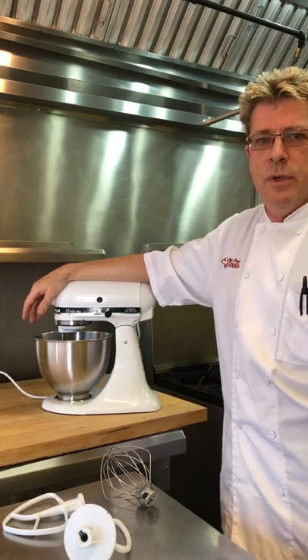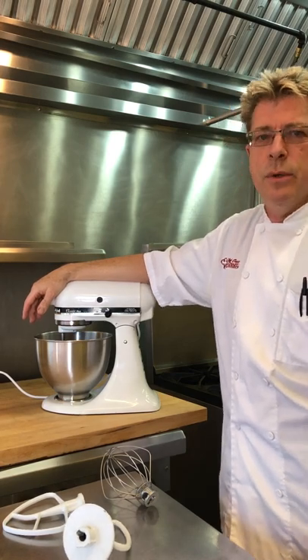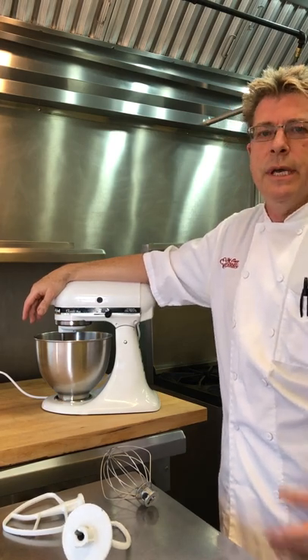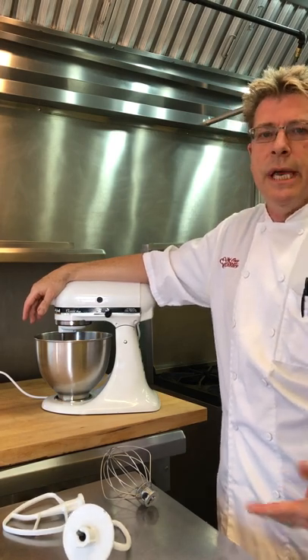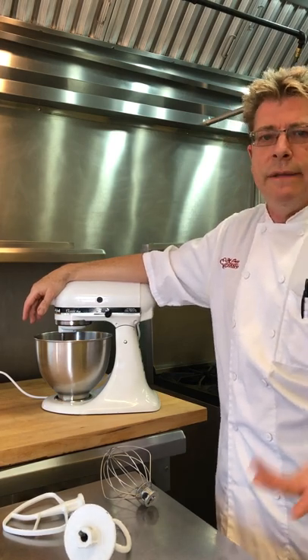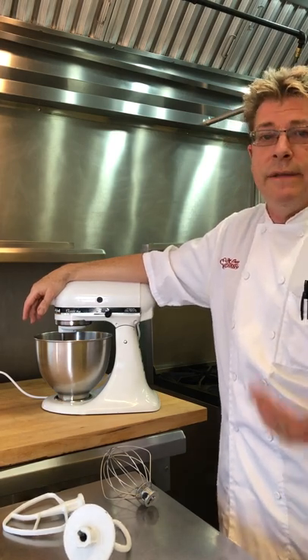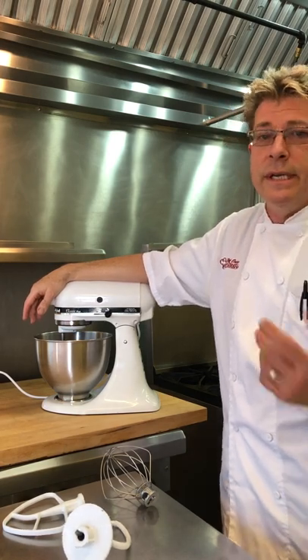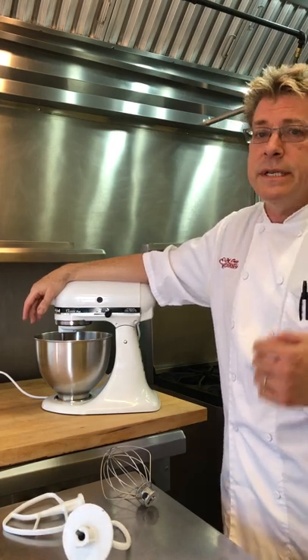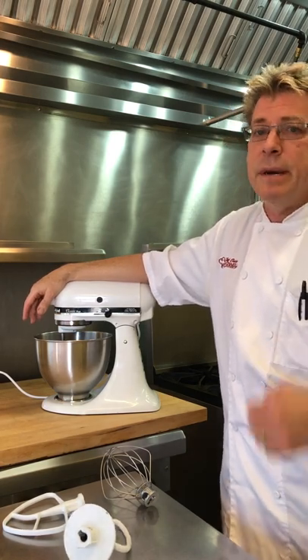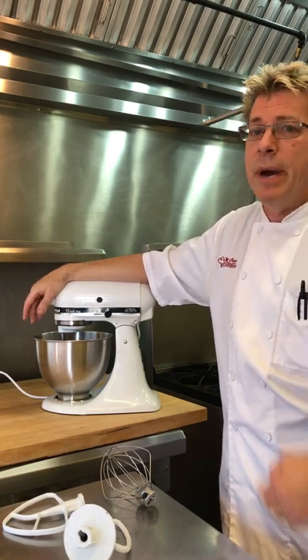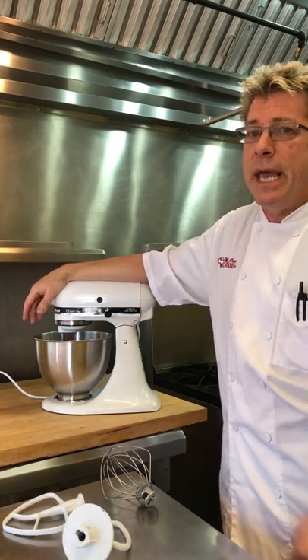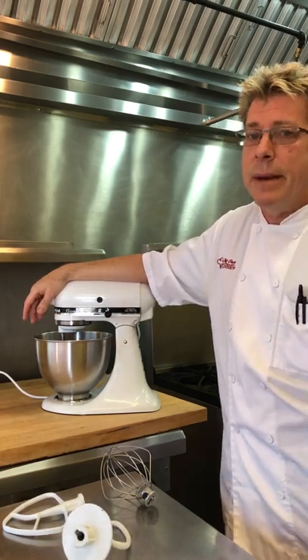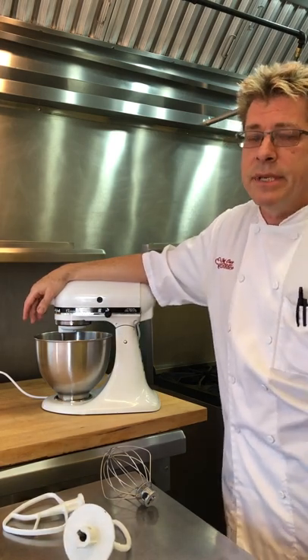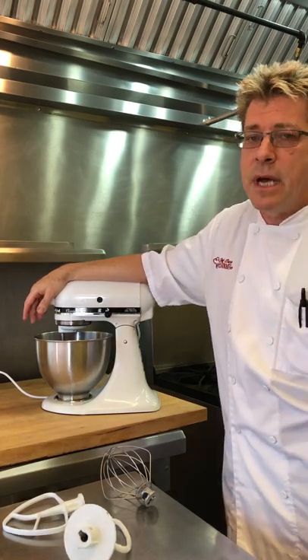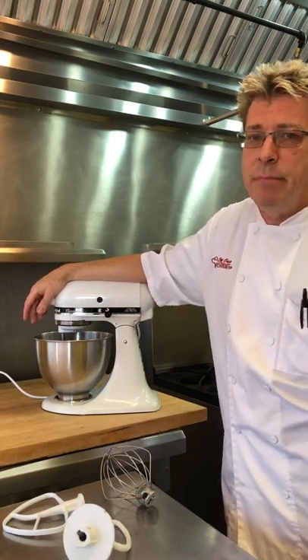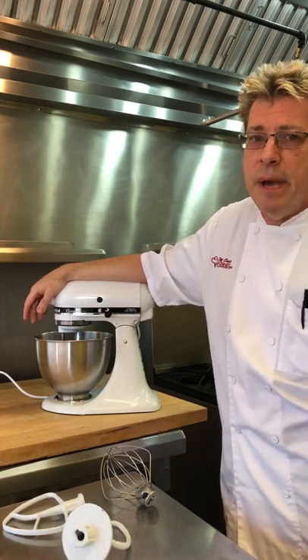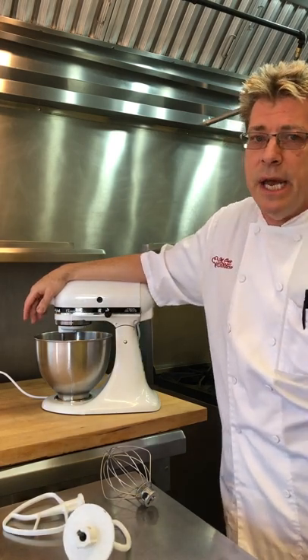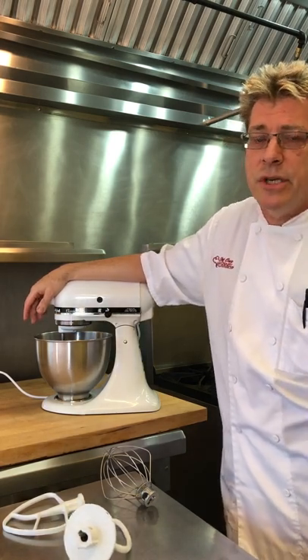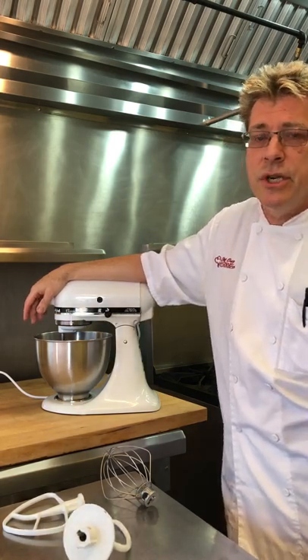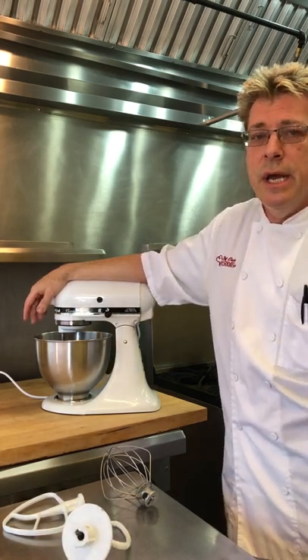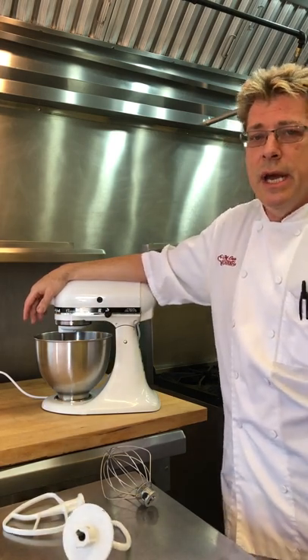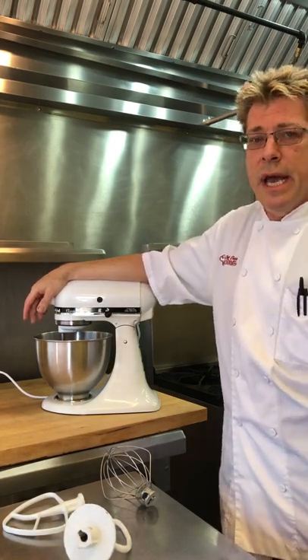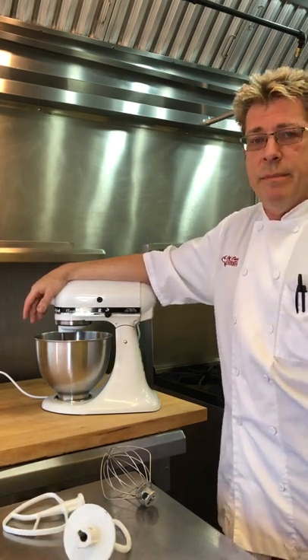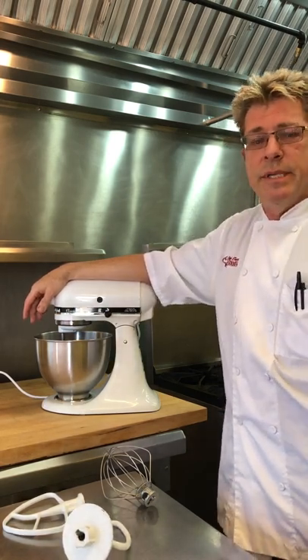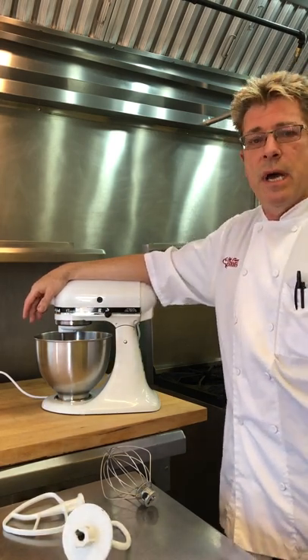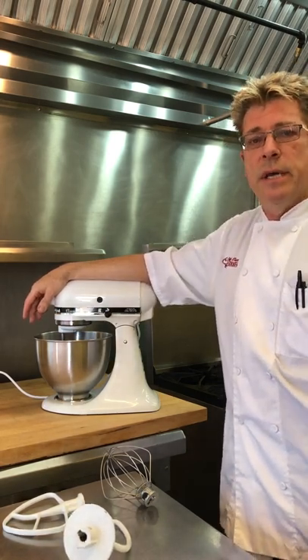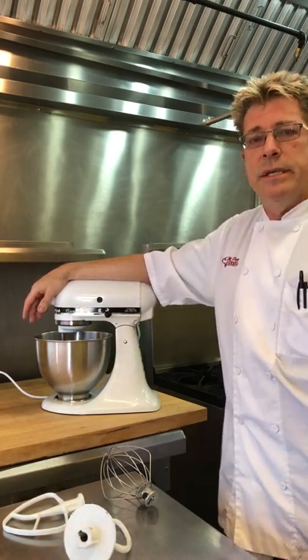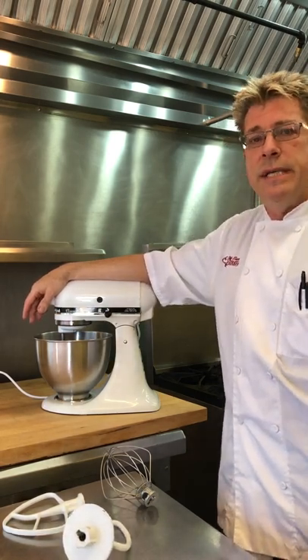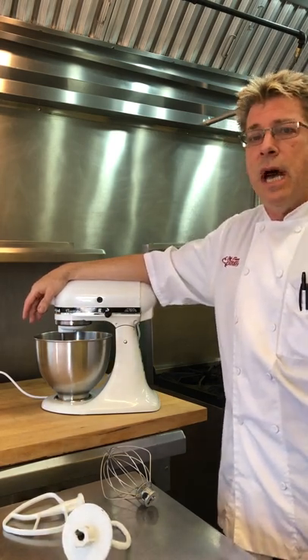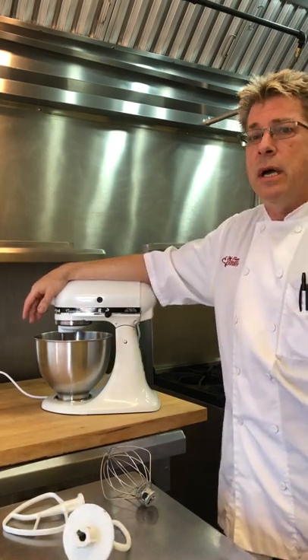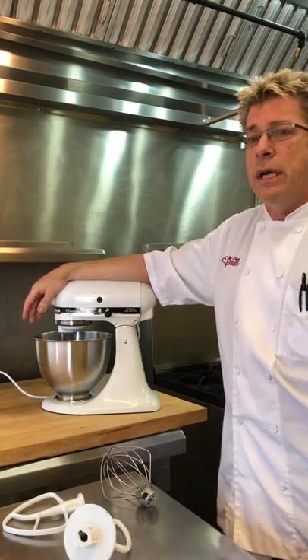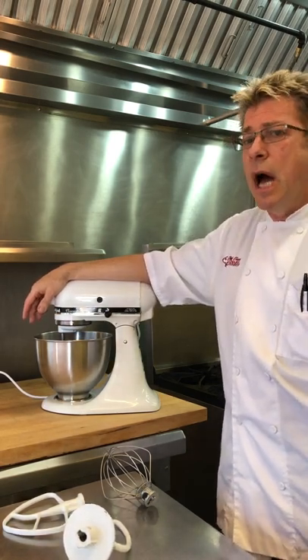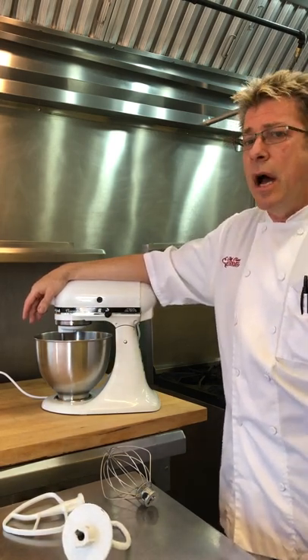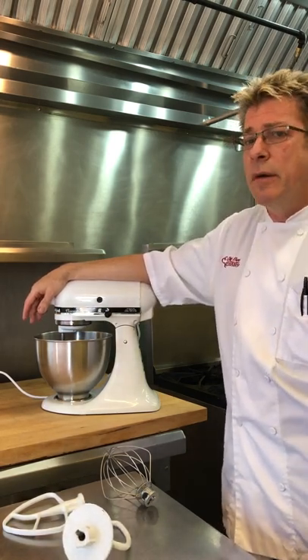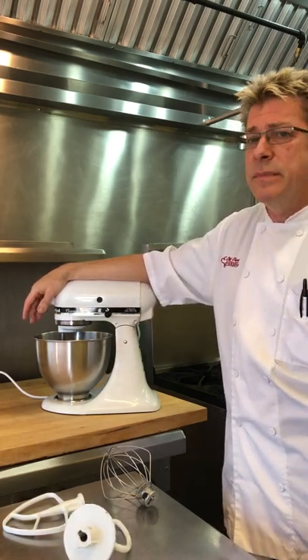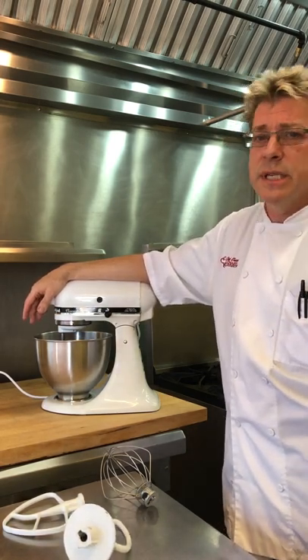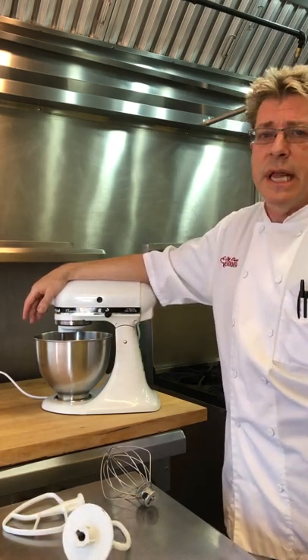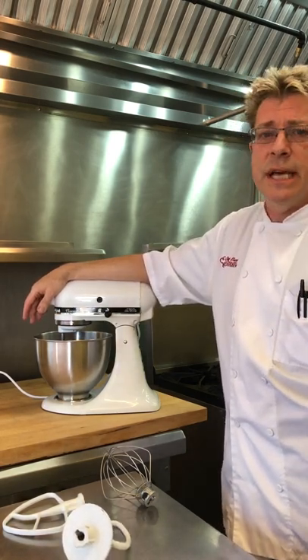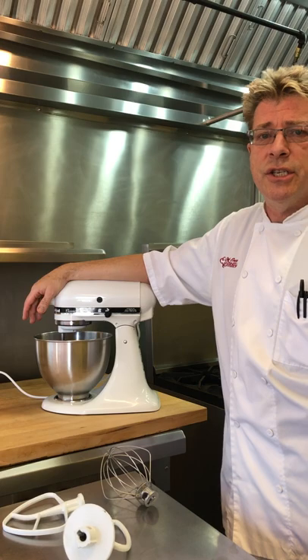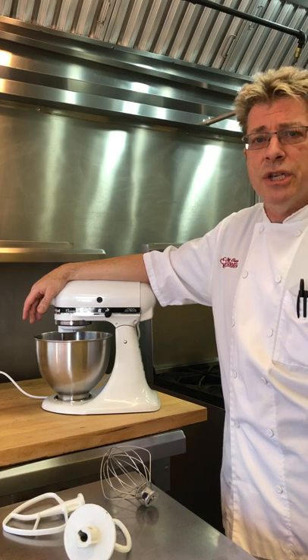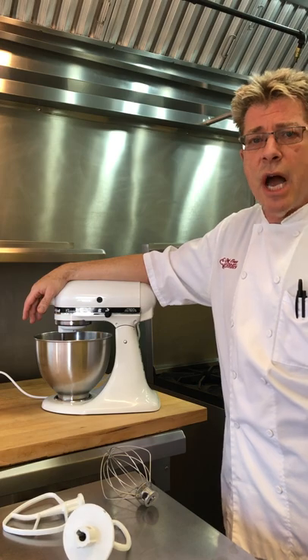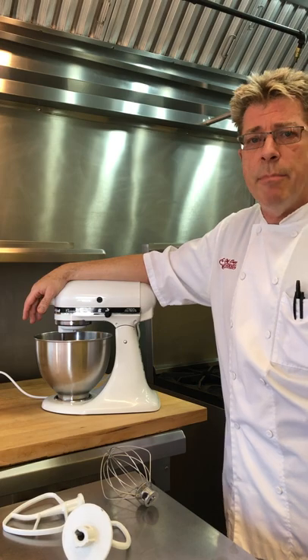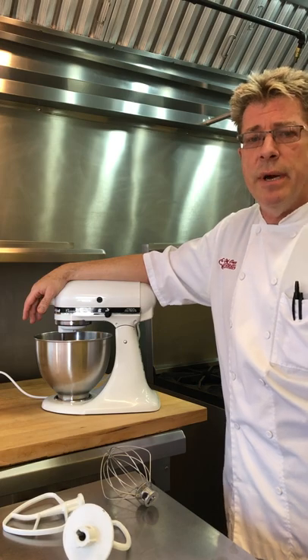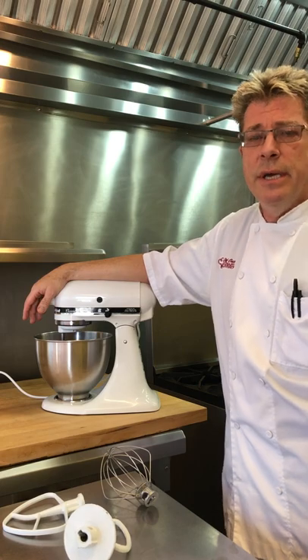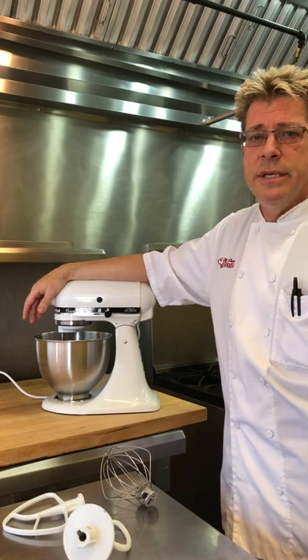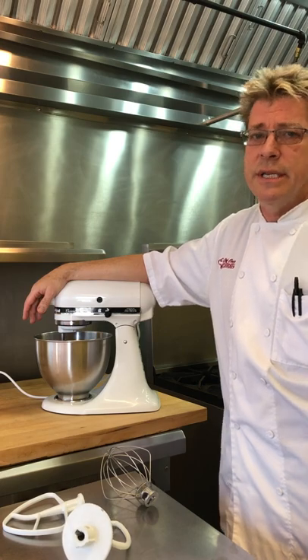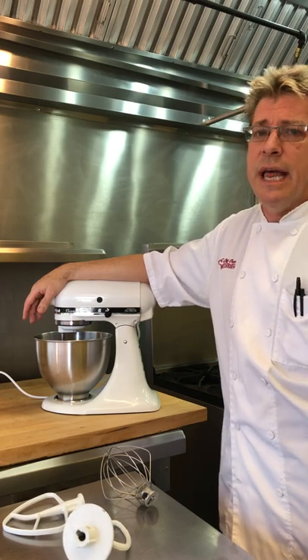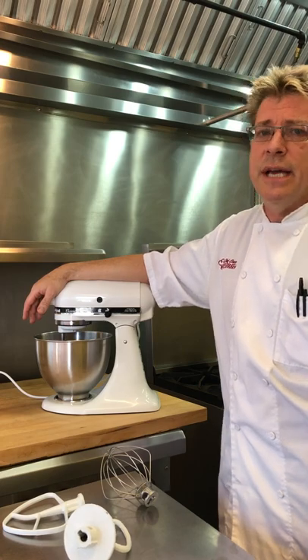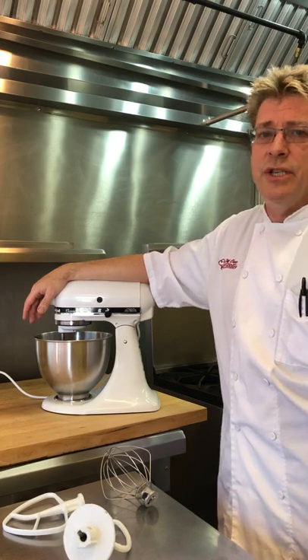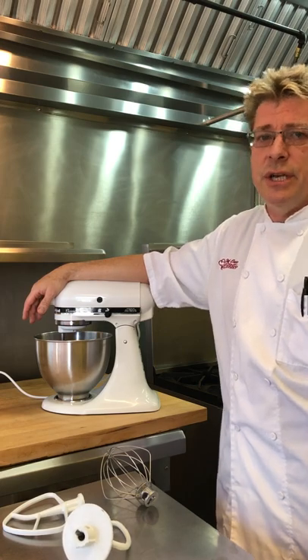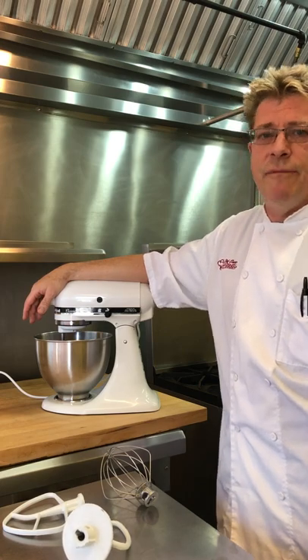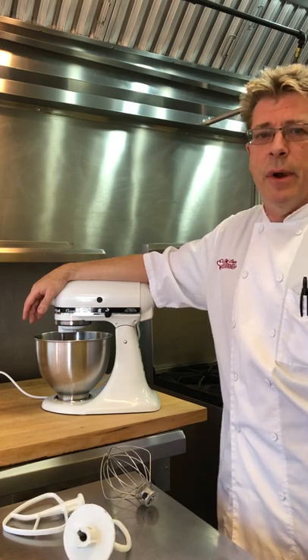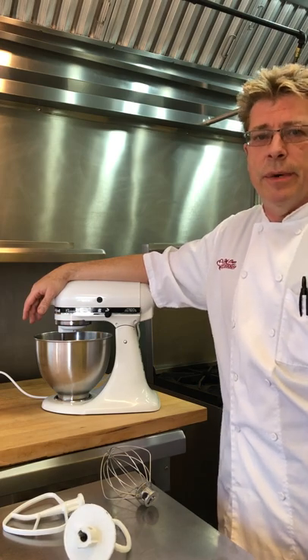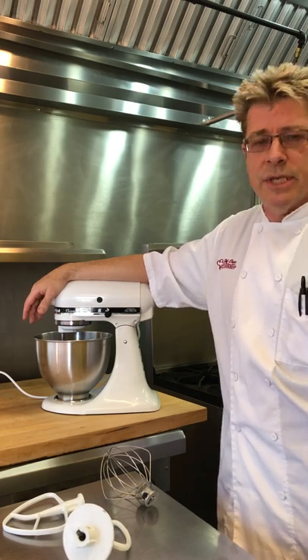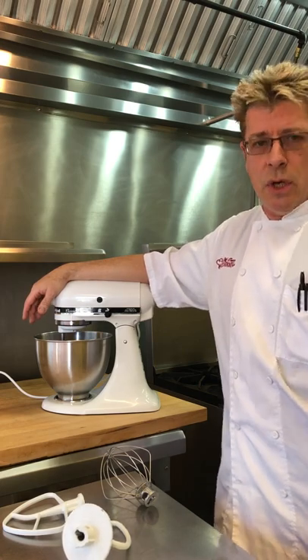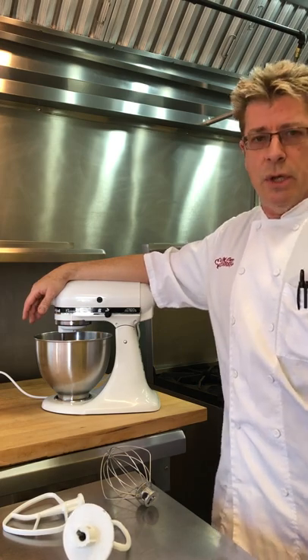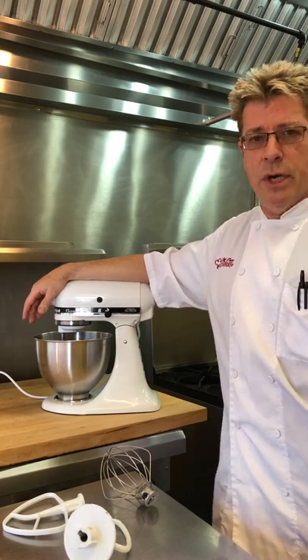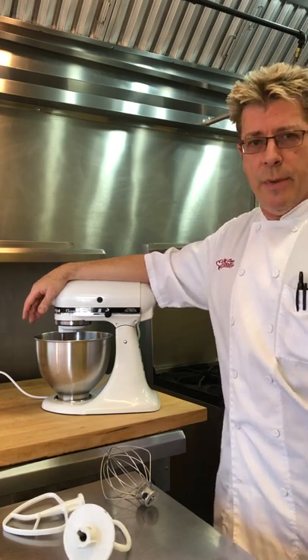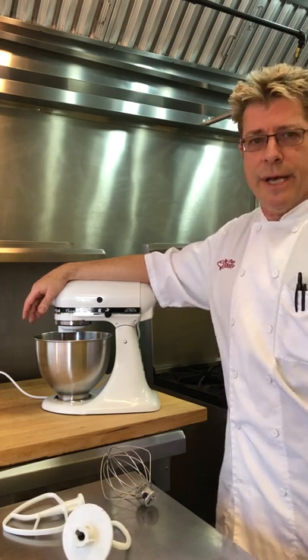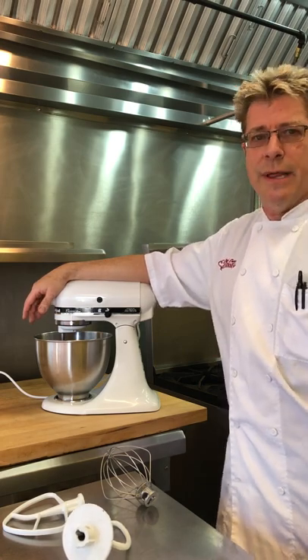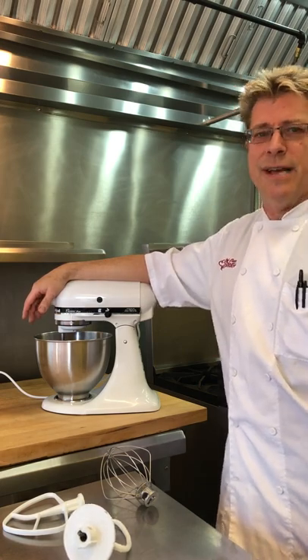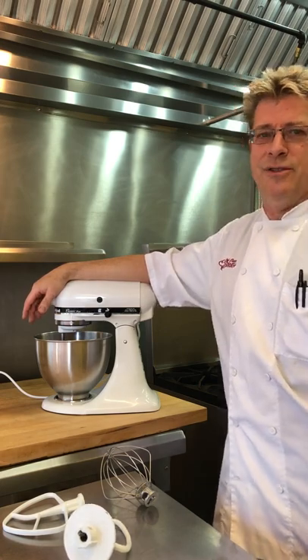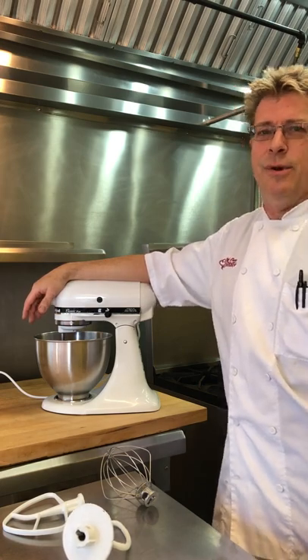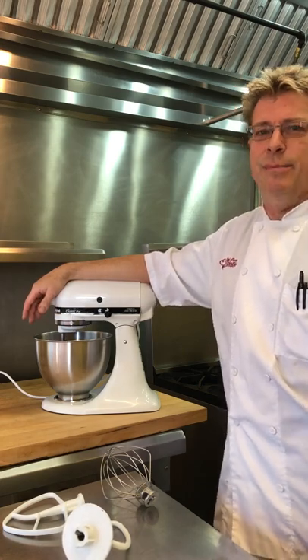You can get this at my Amazon page: amazon.com/shop/Chef Eric's Culinary Classroom.